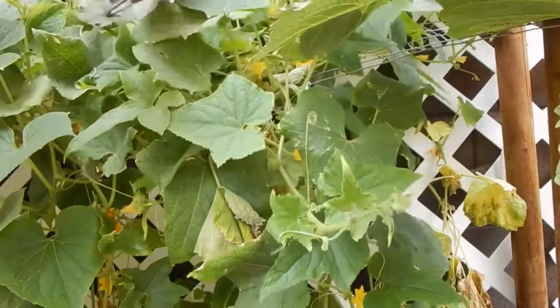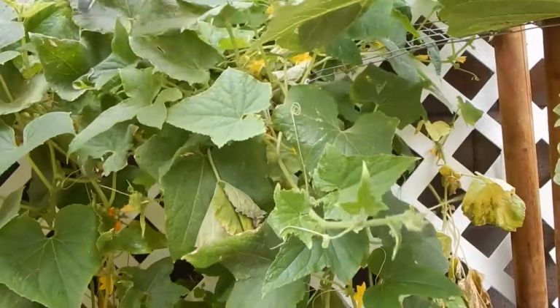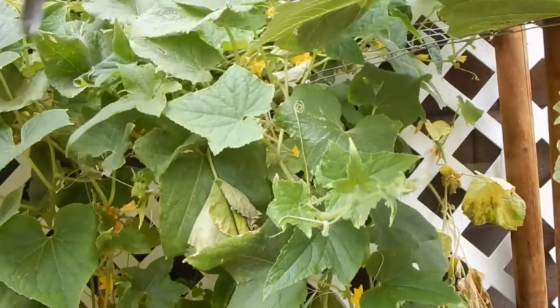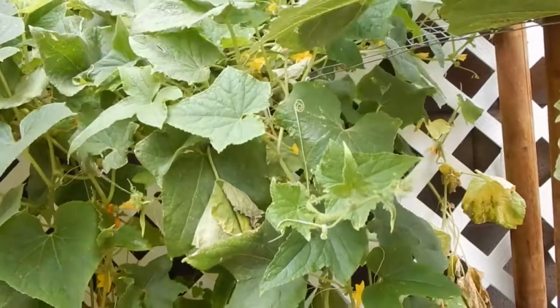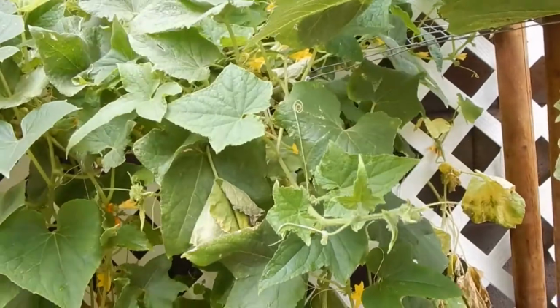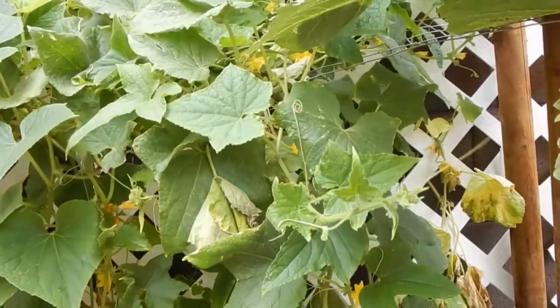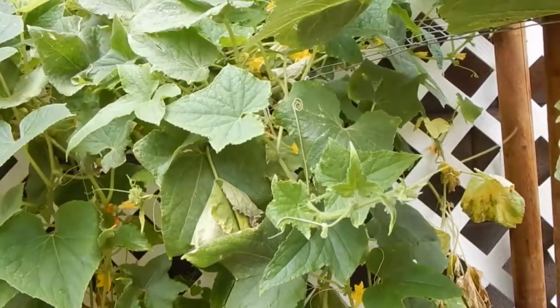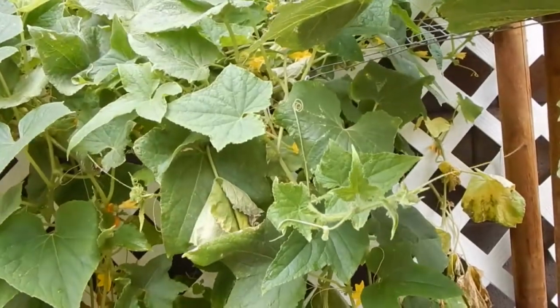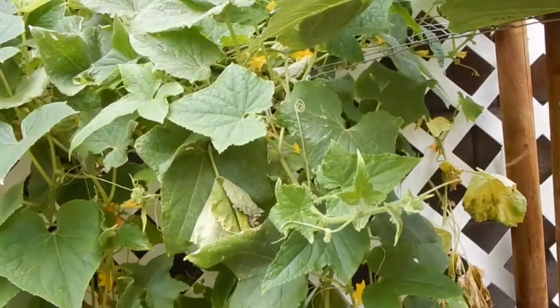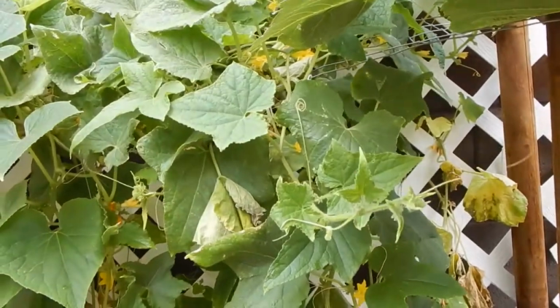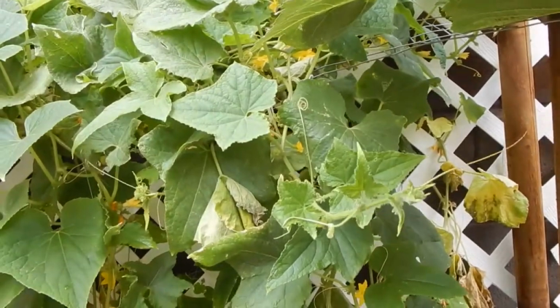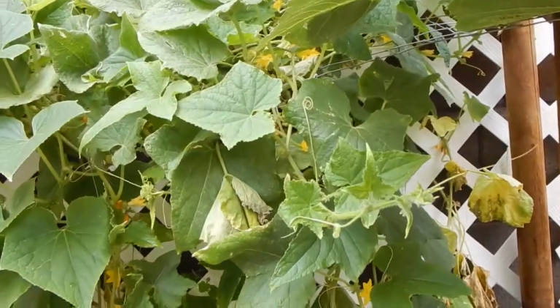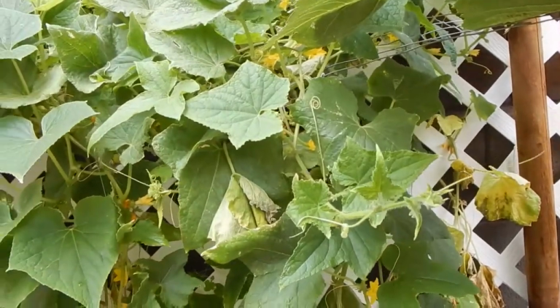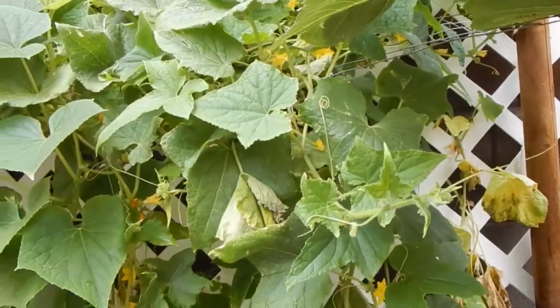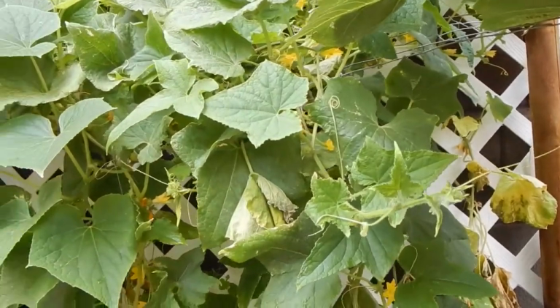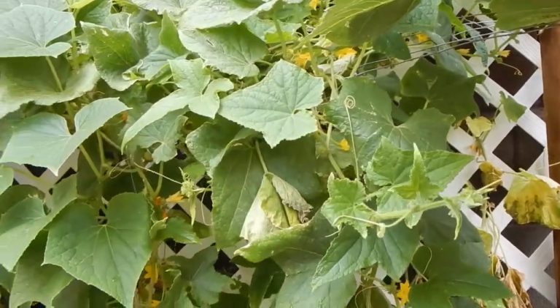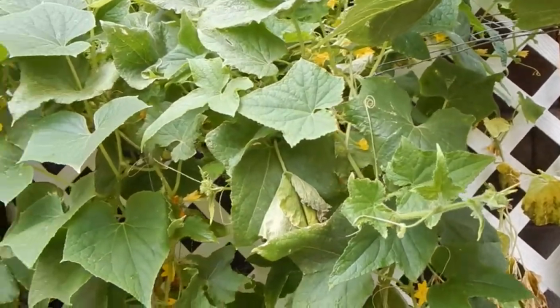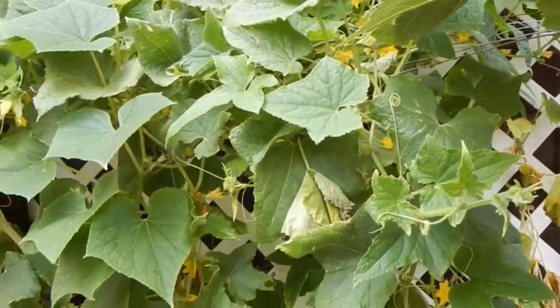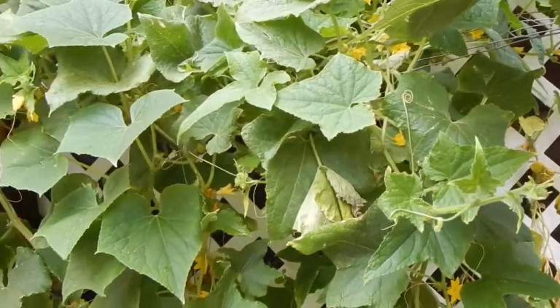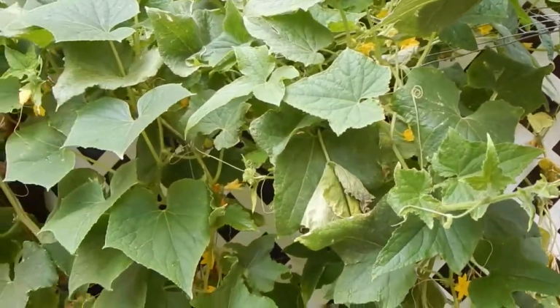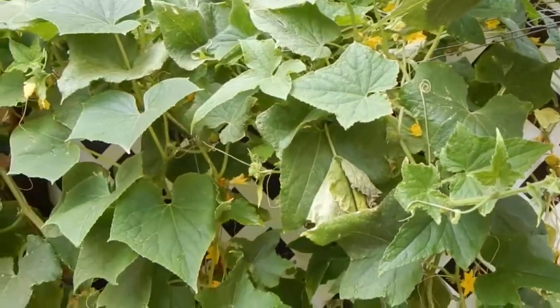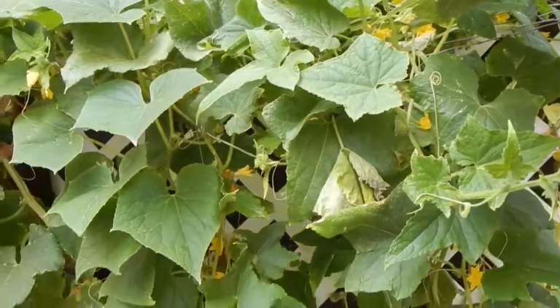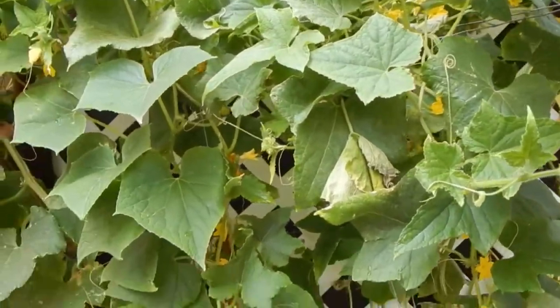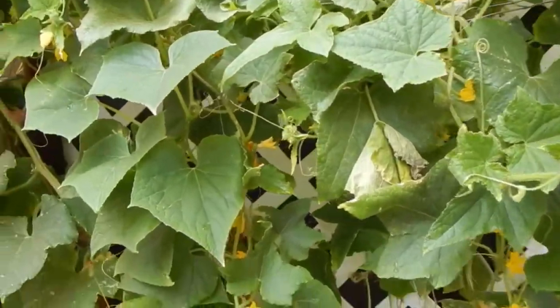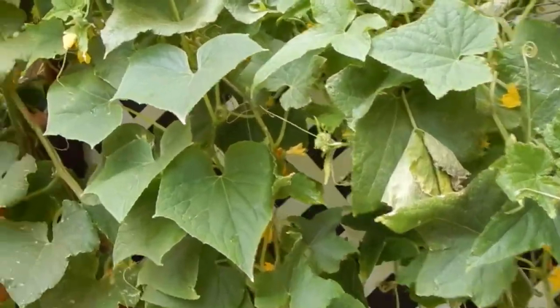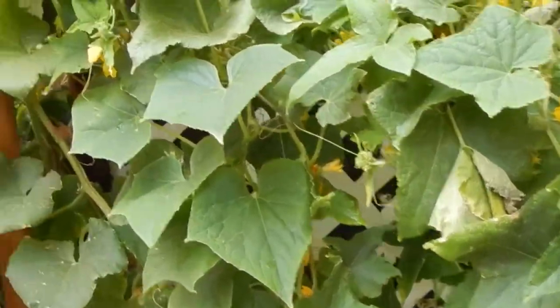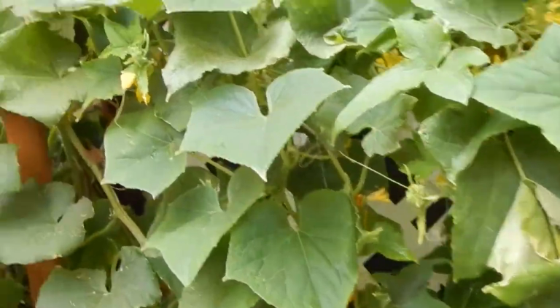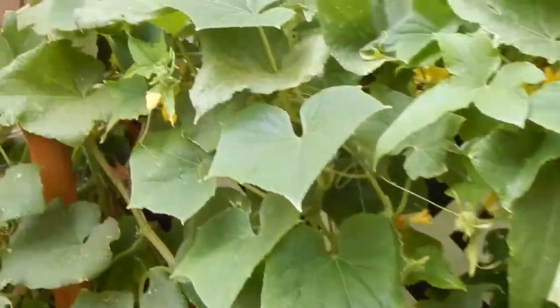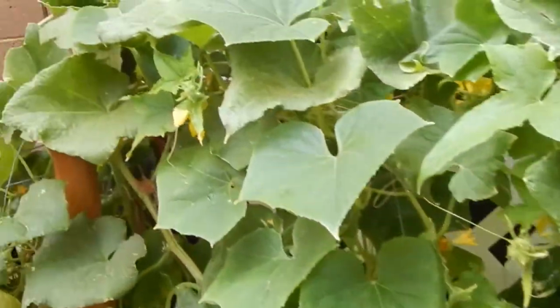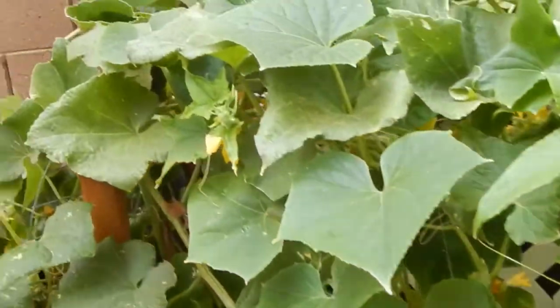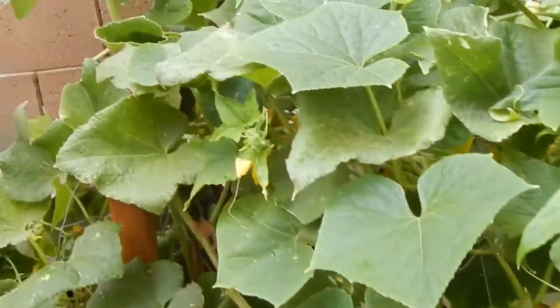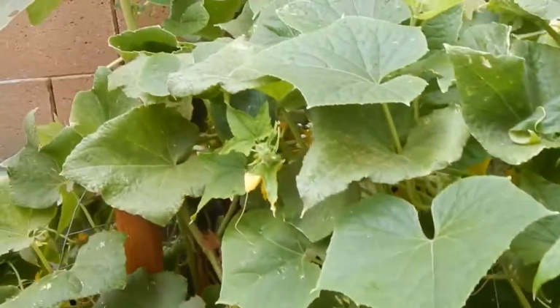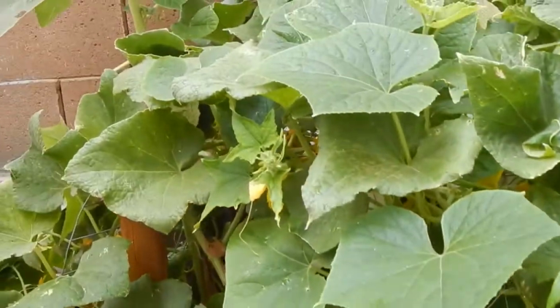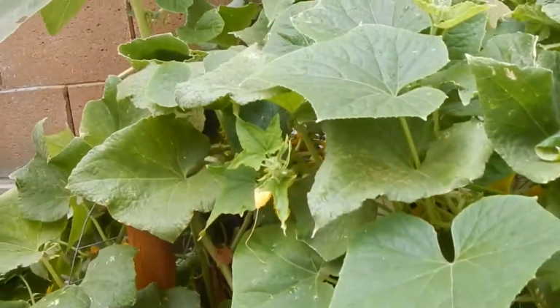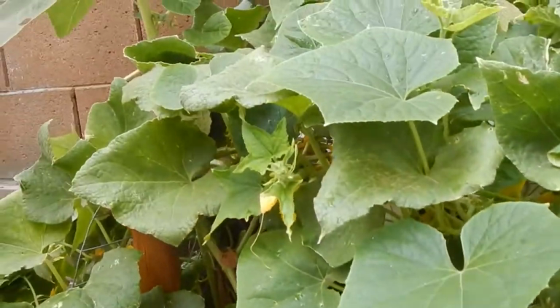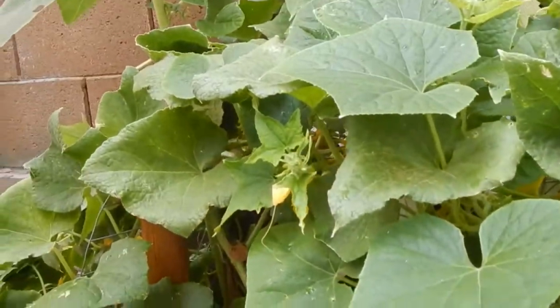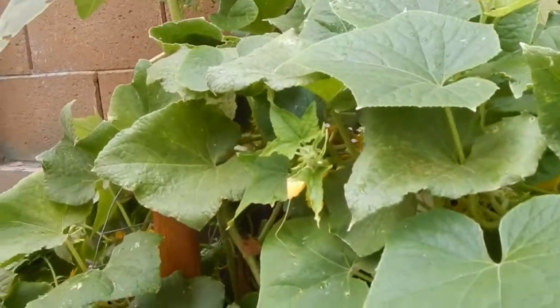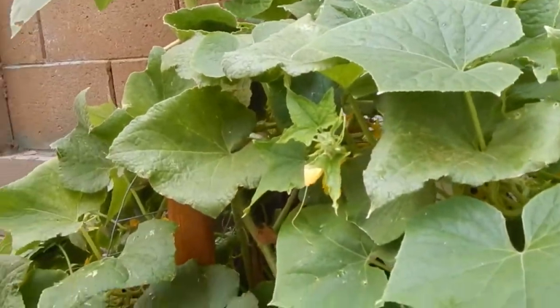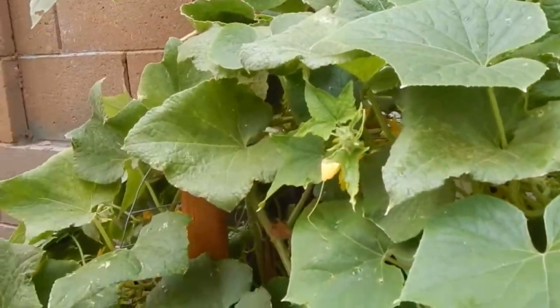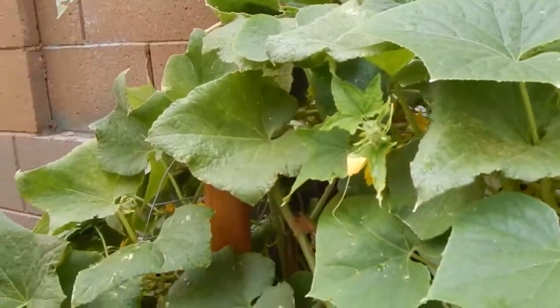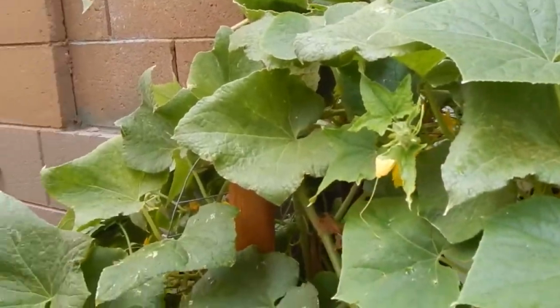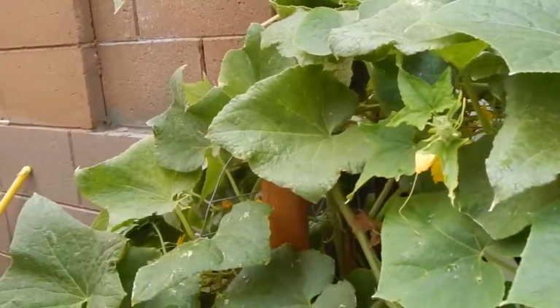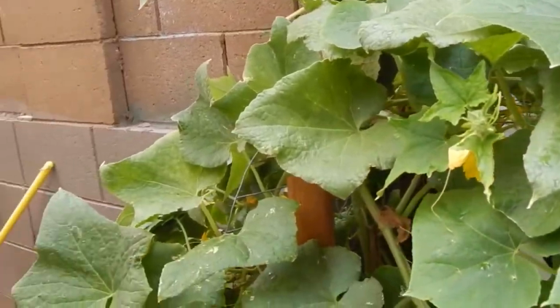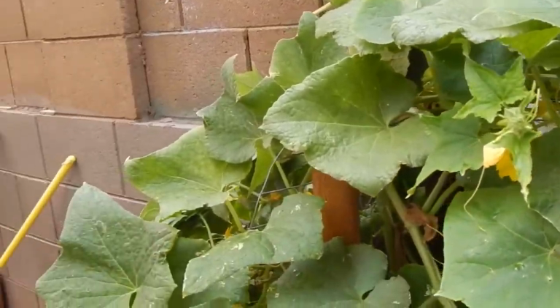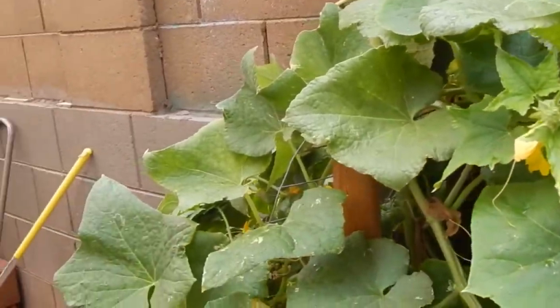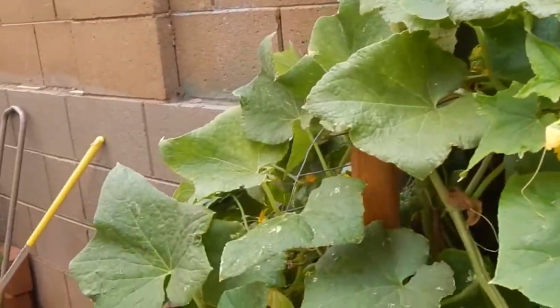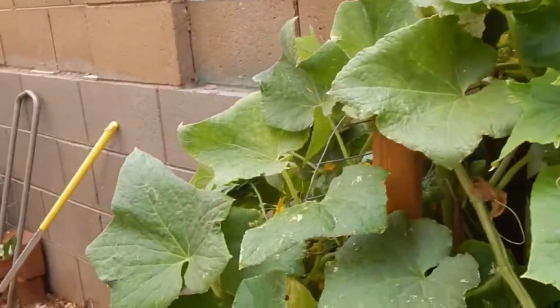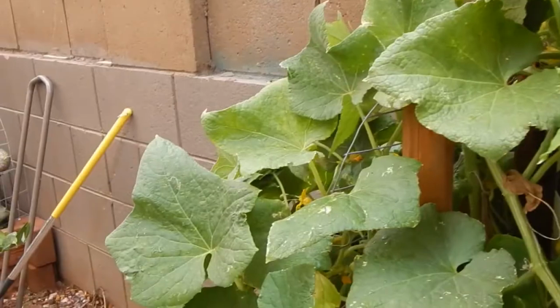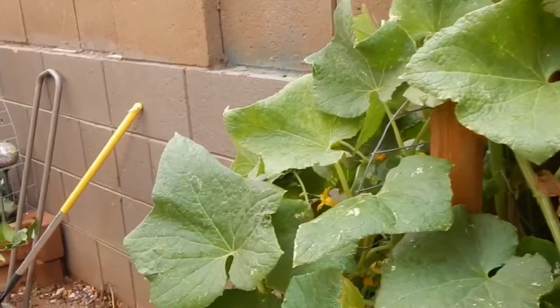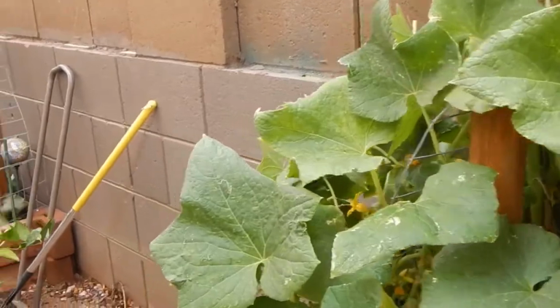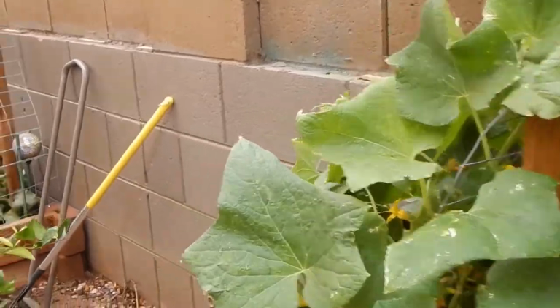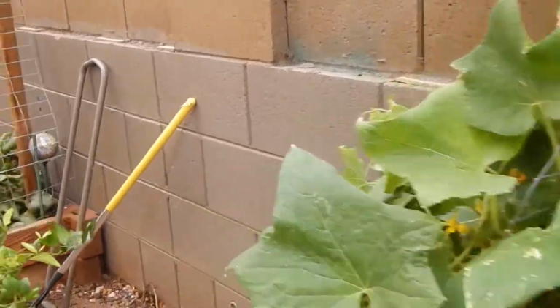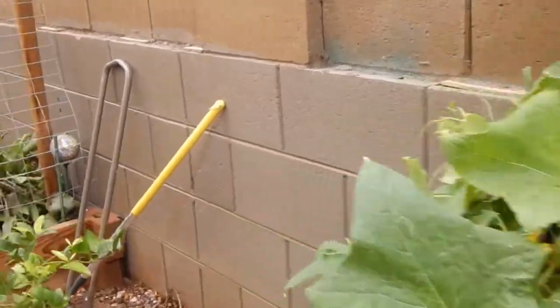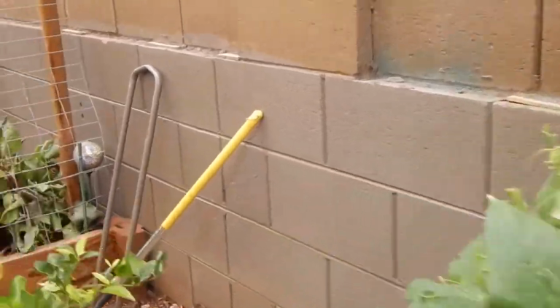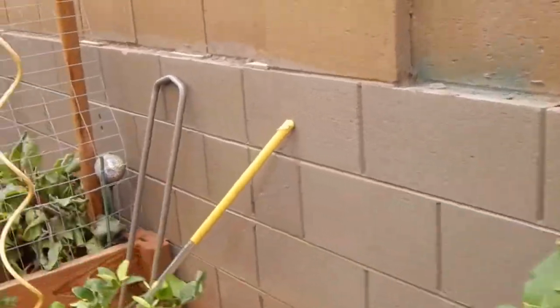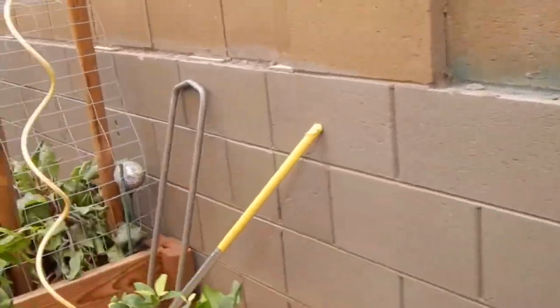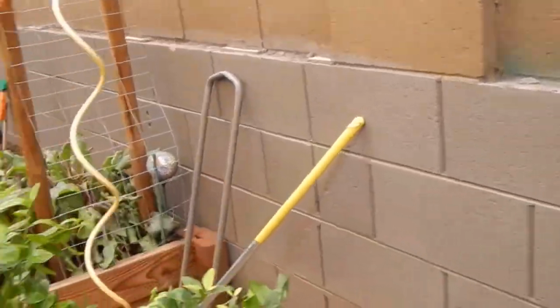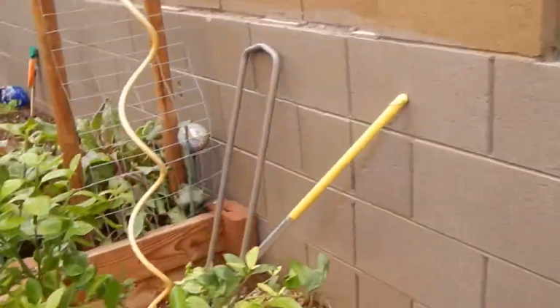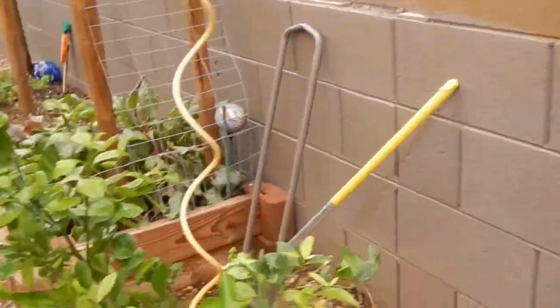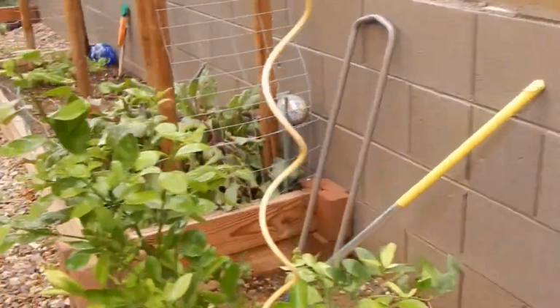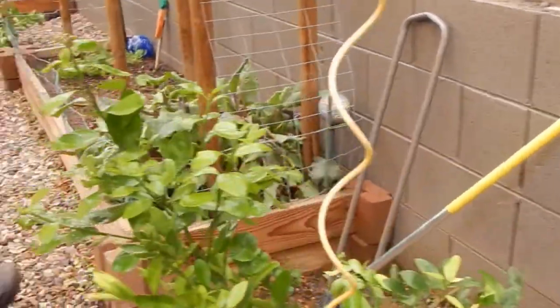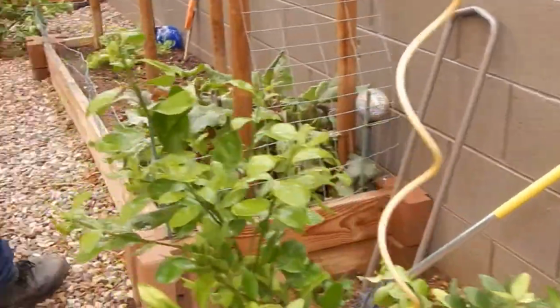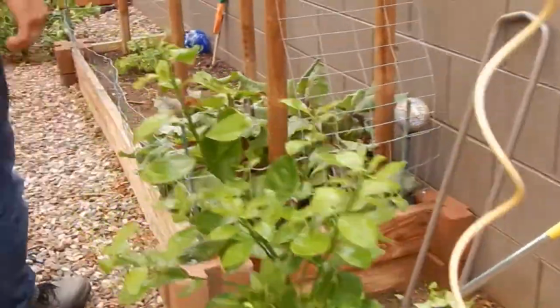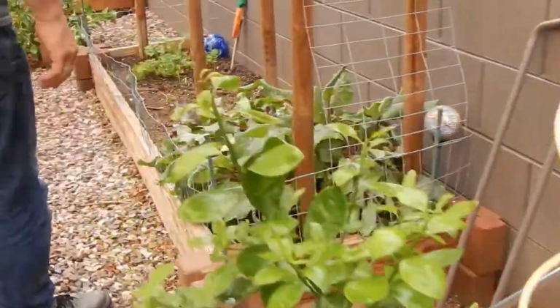Let's go look at that cantaloupe. I need to stop killing my tomatoes.